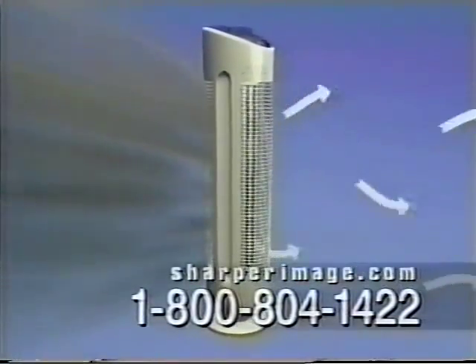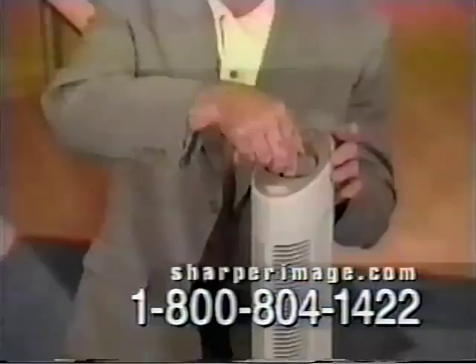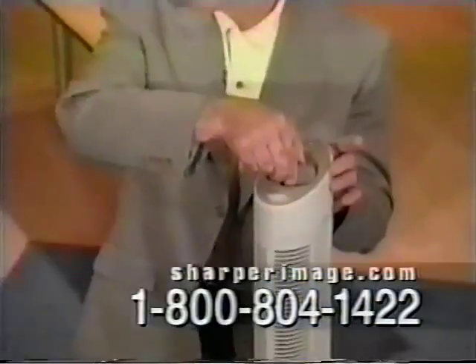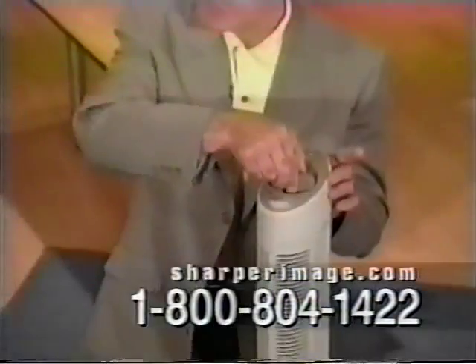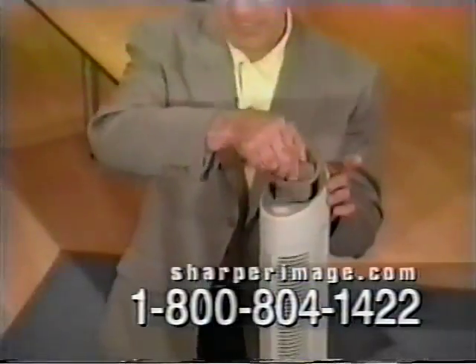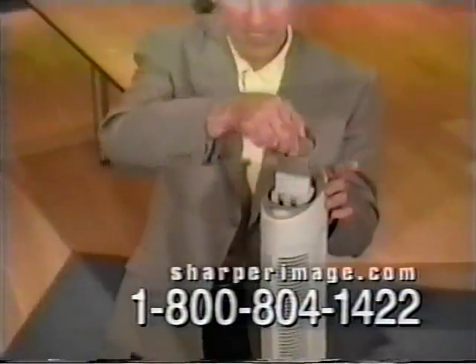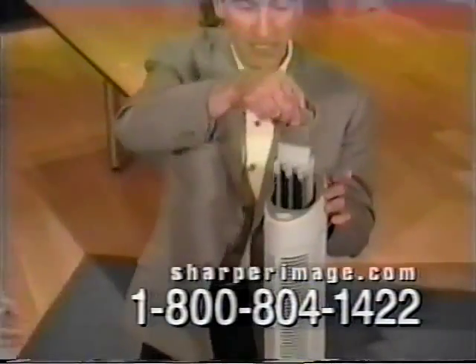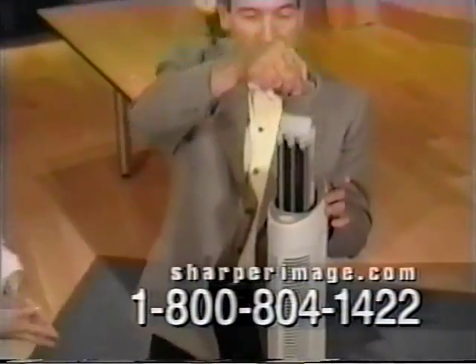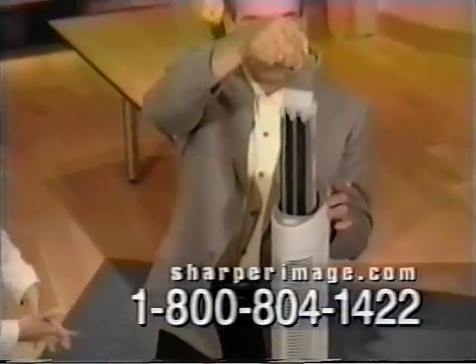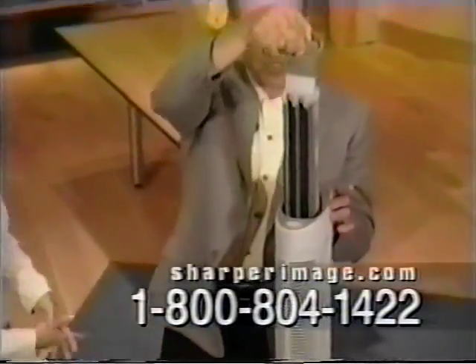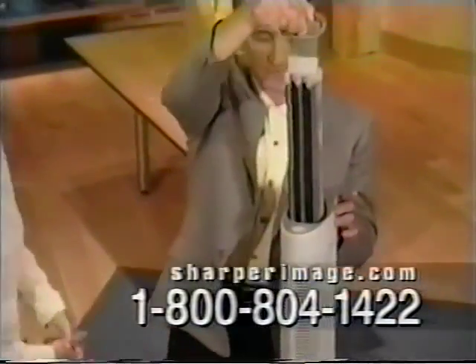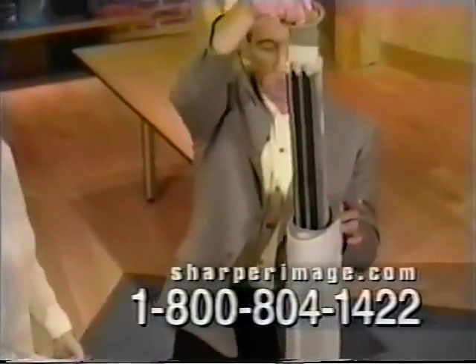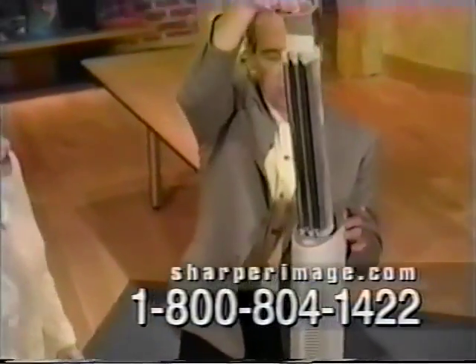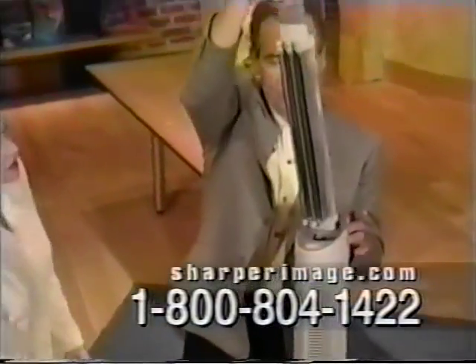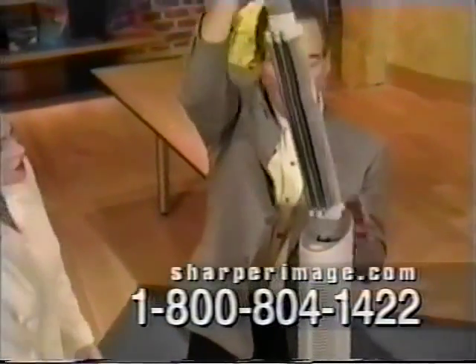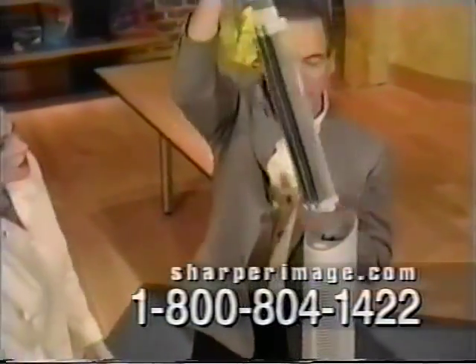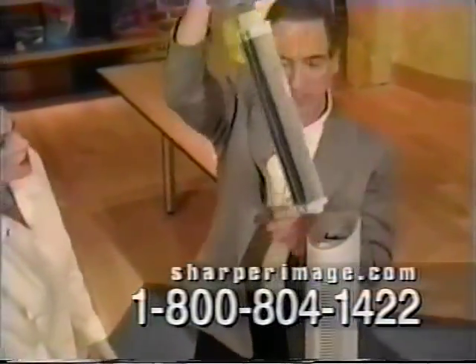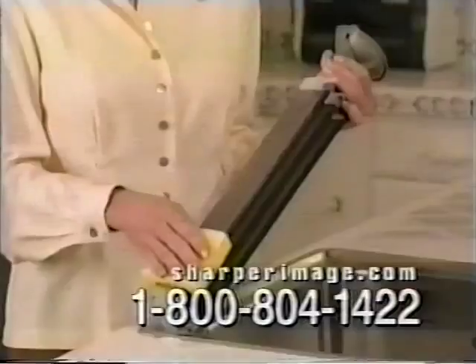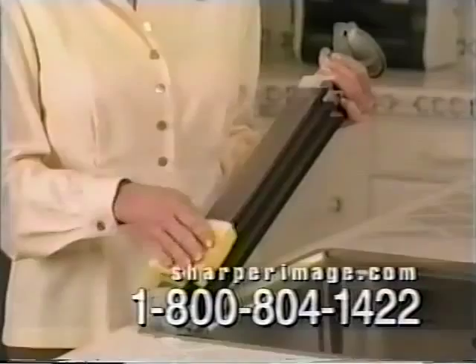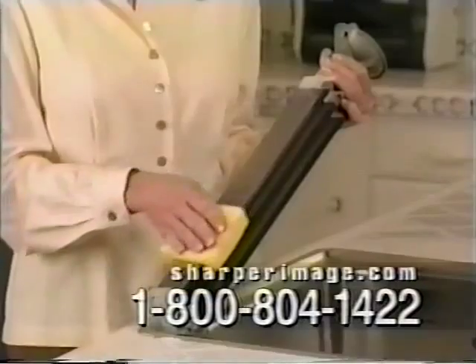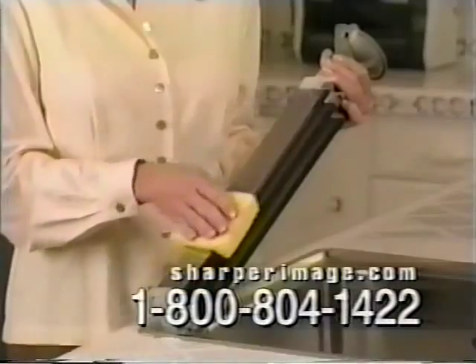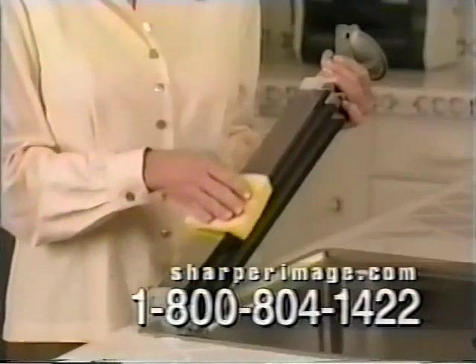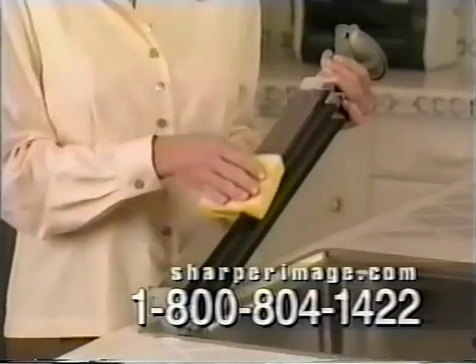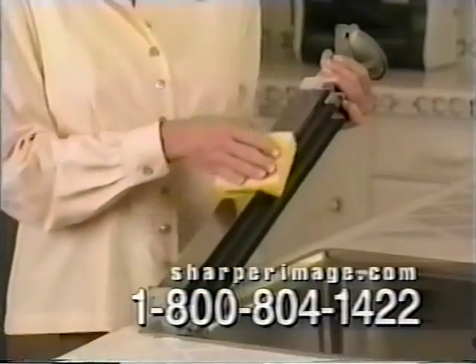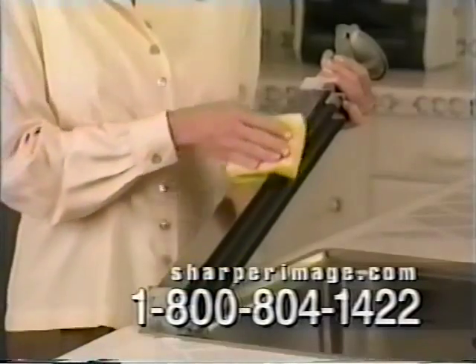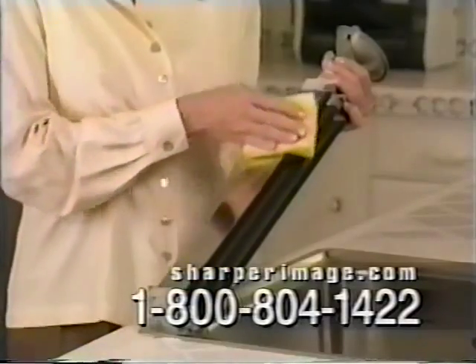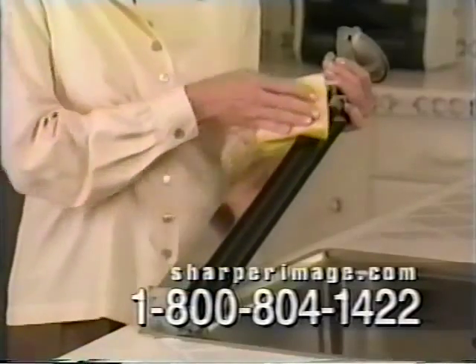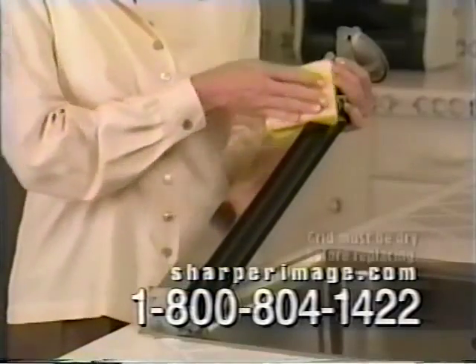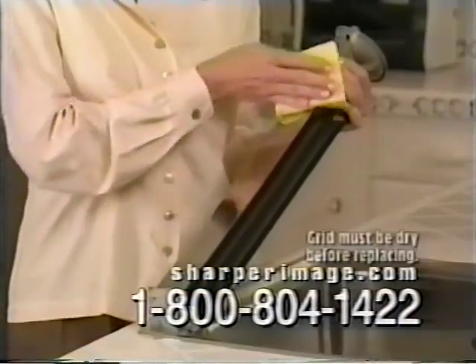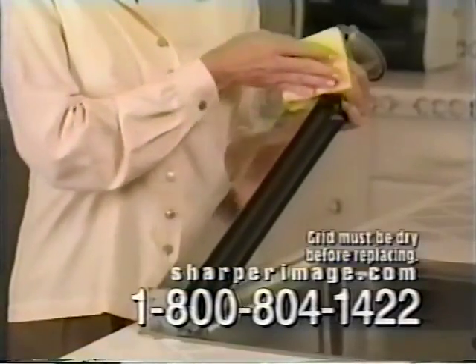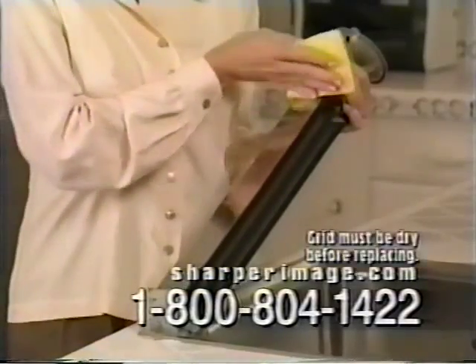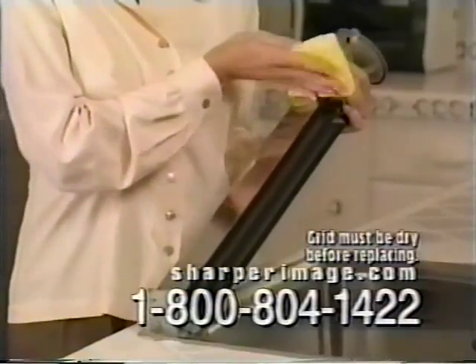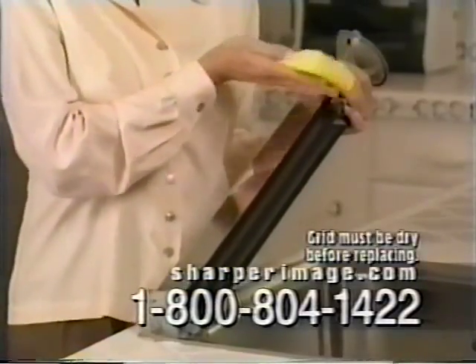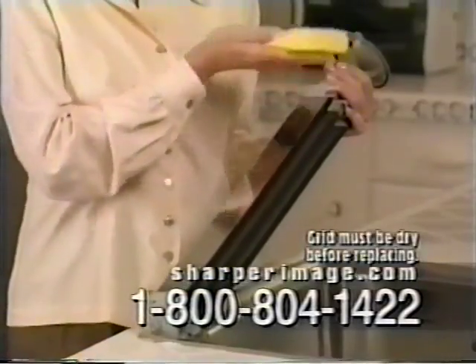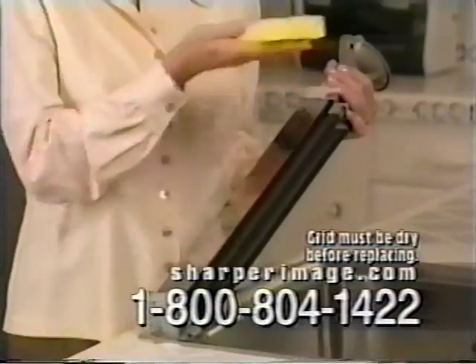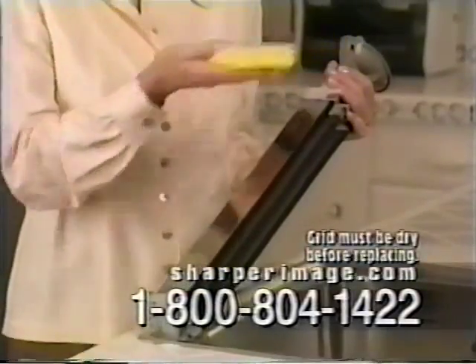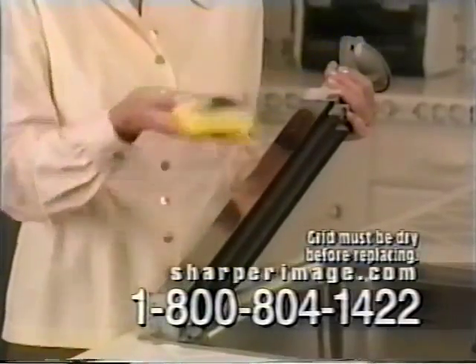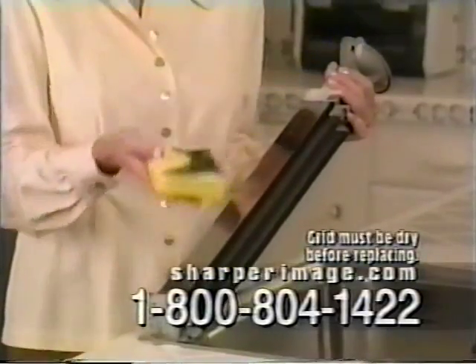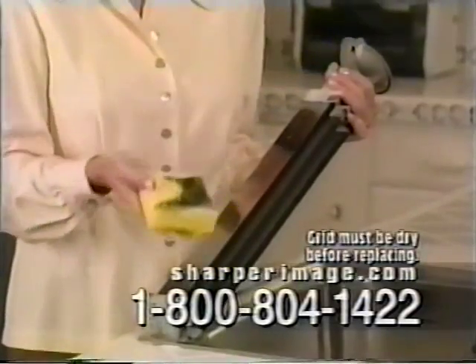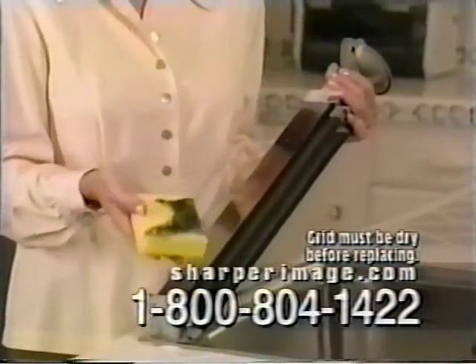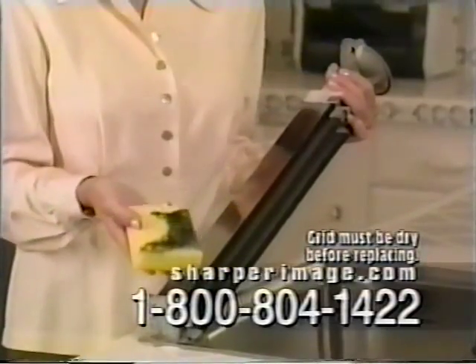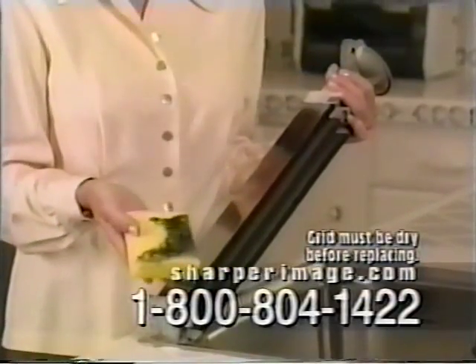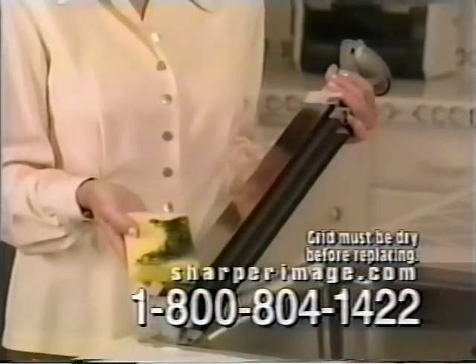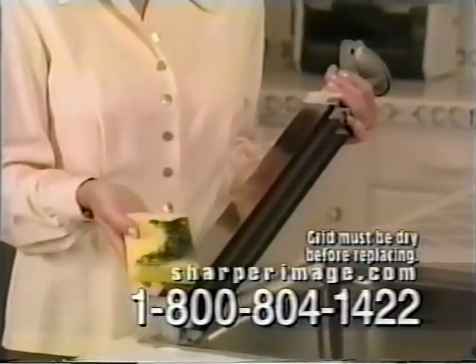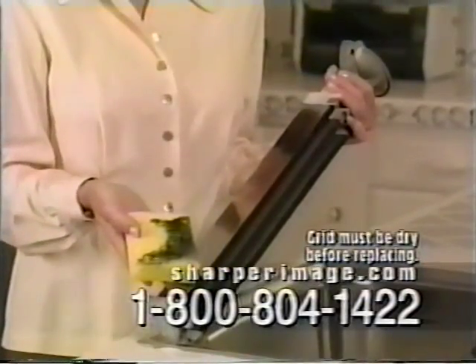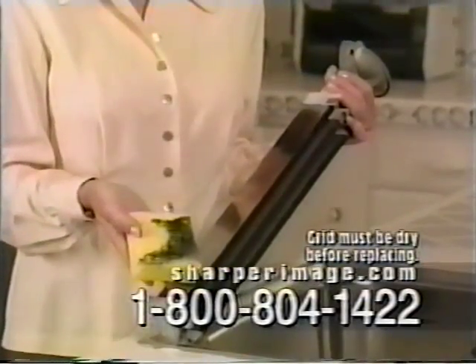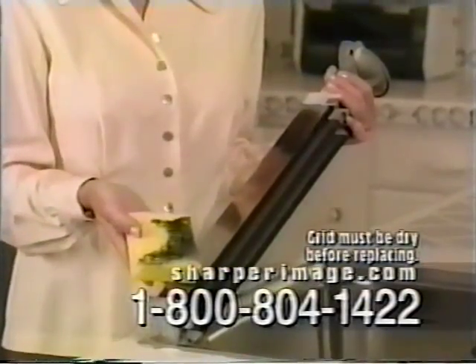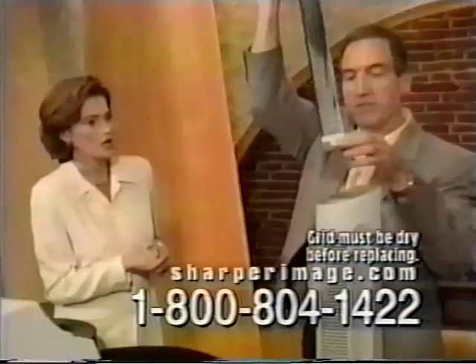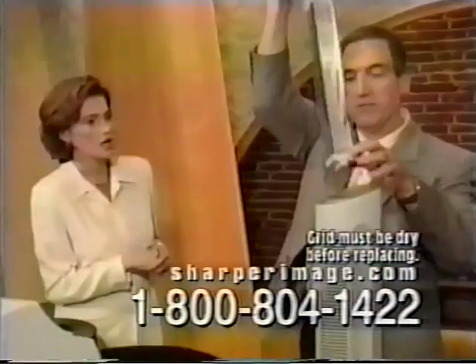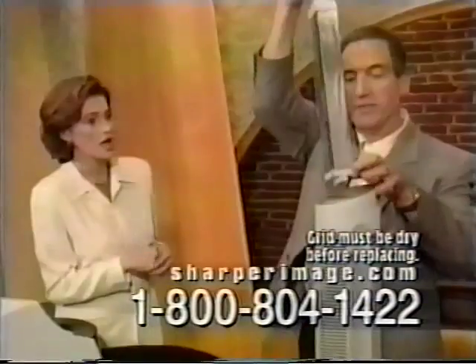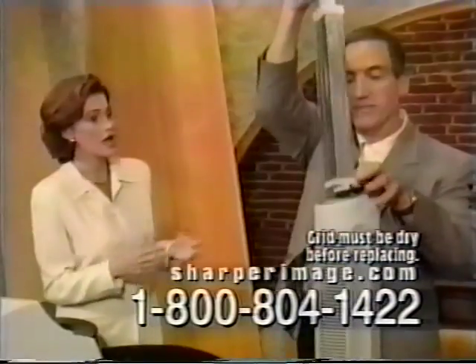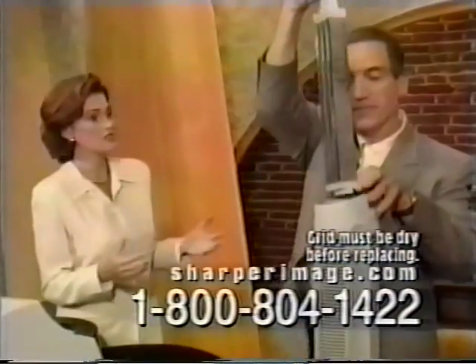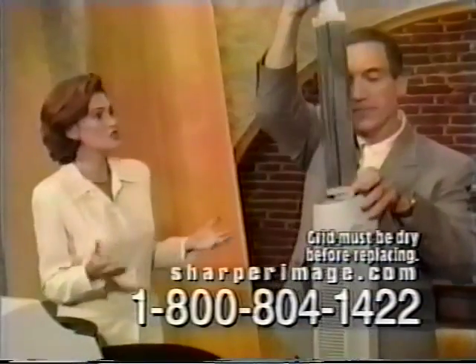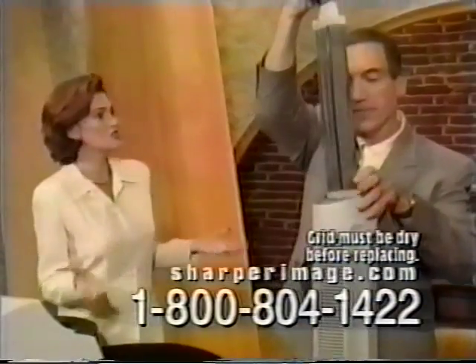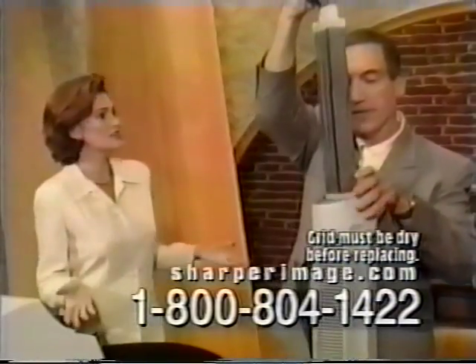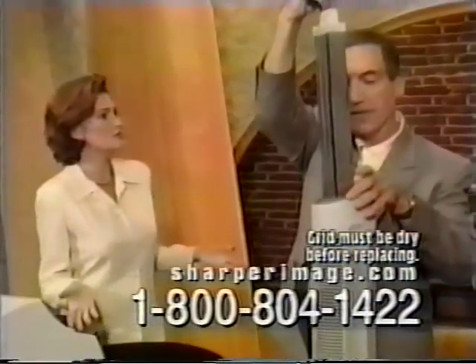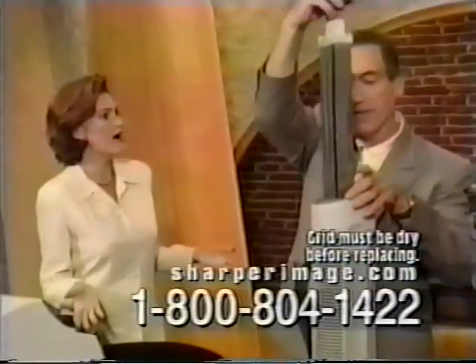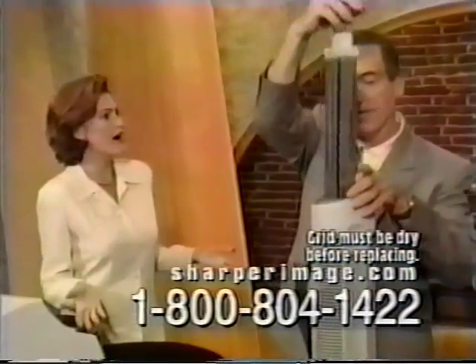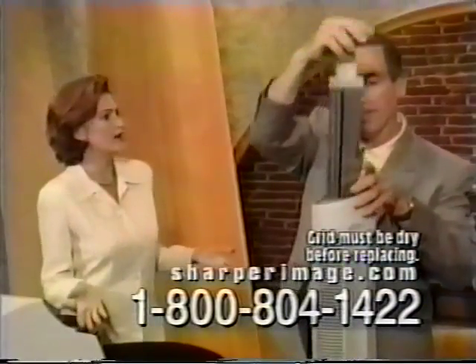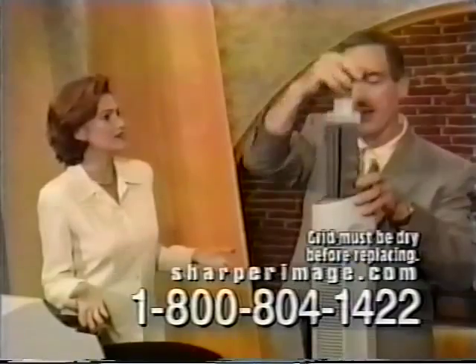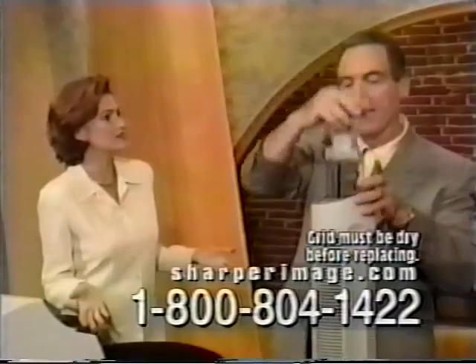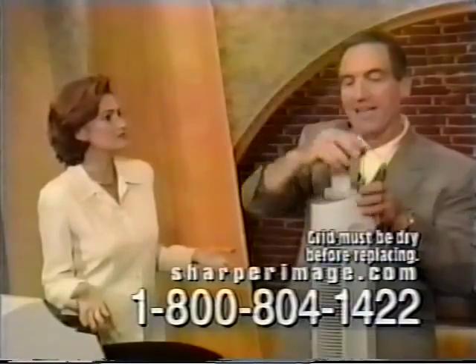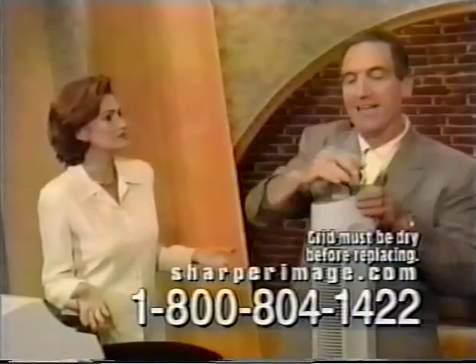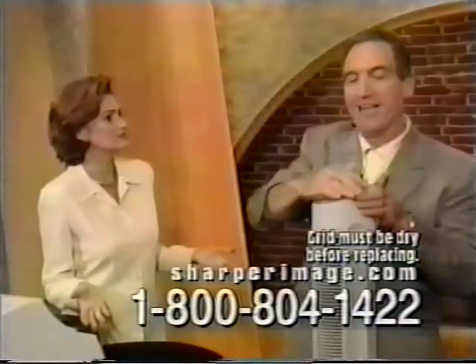Cleaning takes only minutes. Just pull out the collection grid, wipe it with a damp cloth or sponge, and slip it back in. It's that simple.